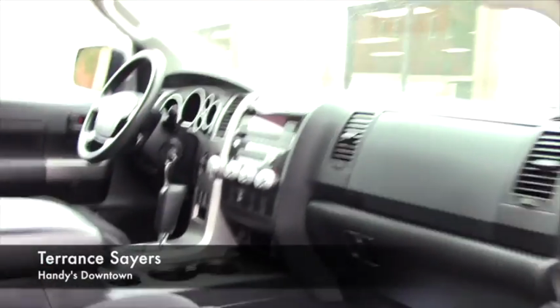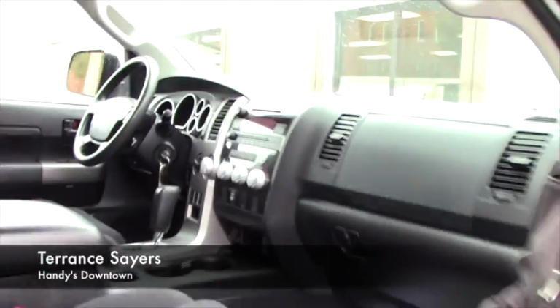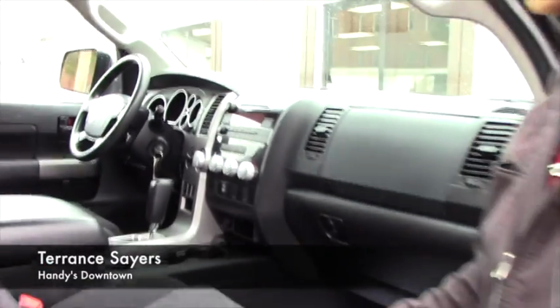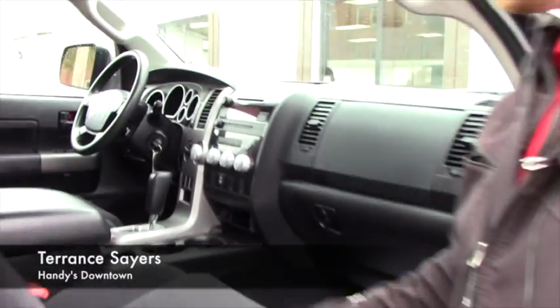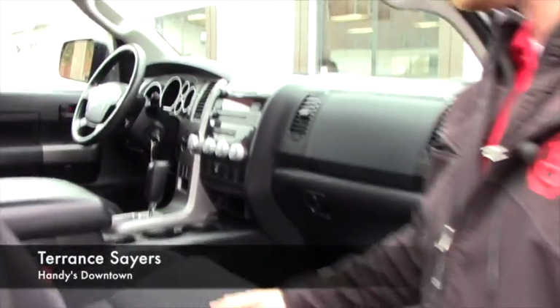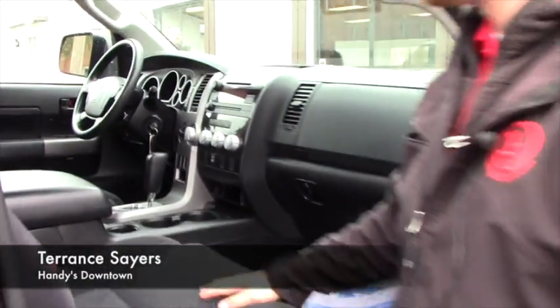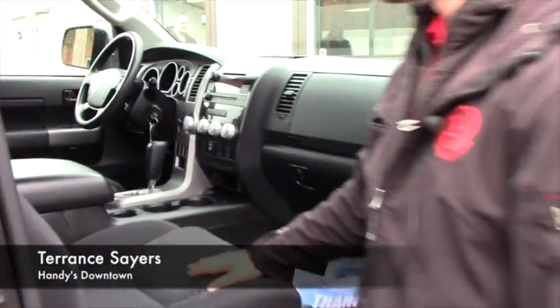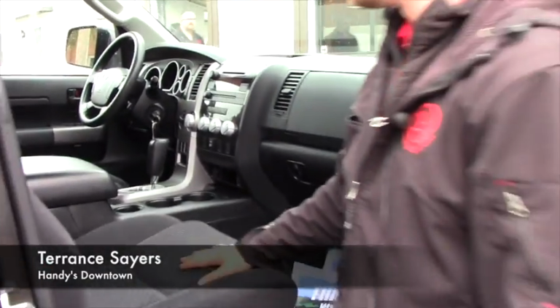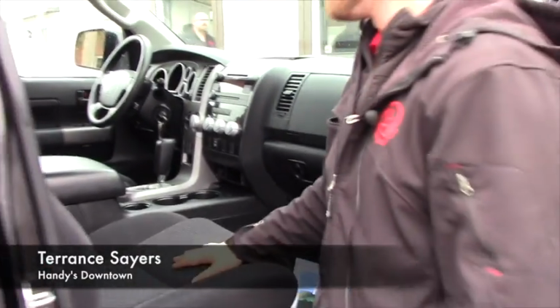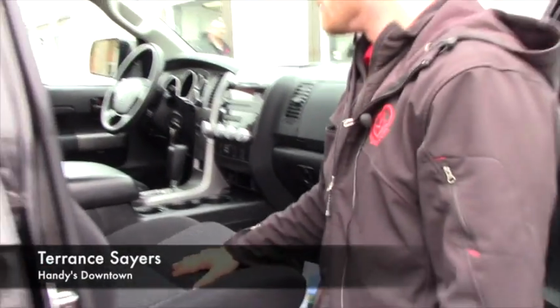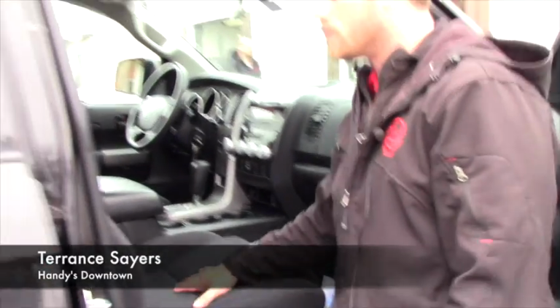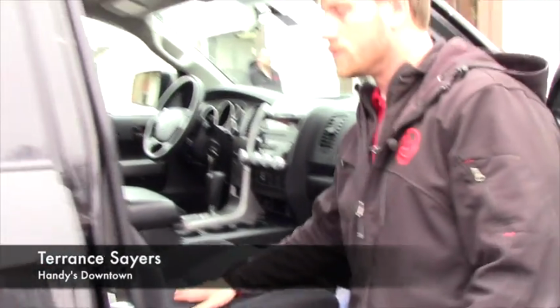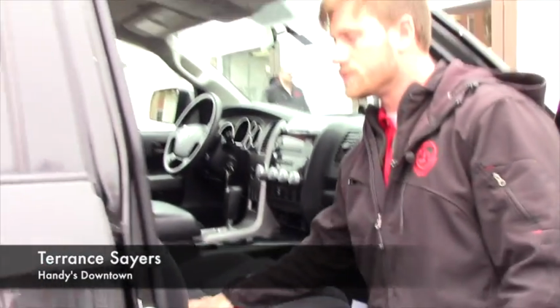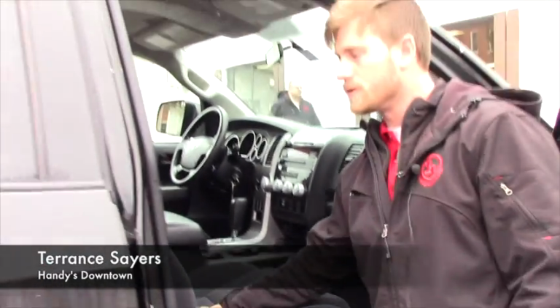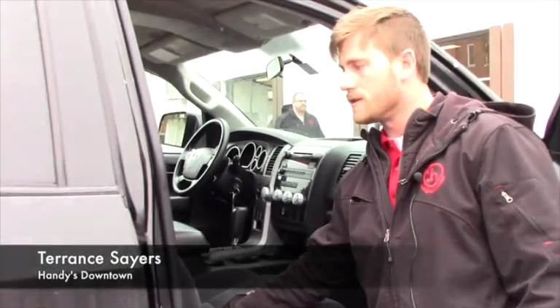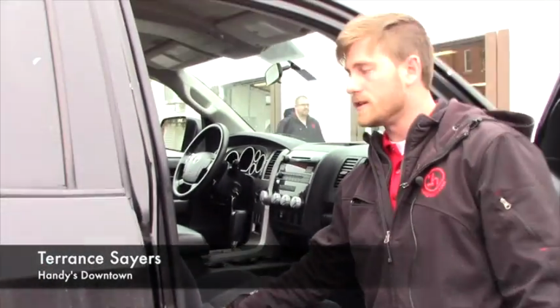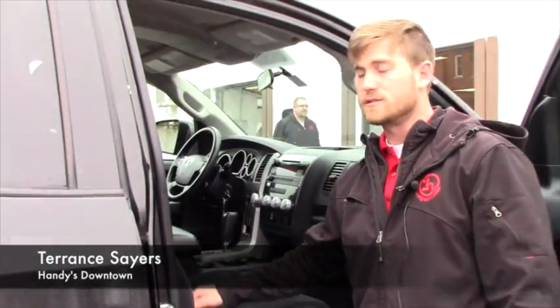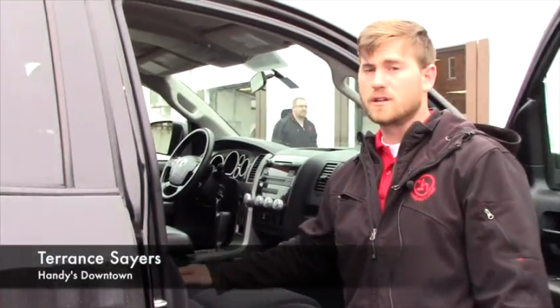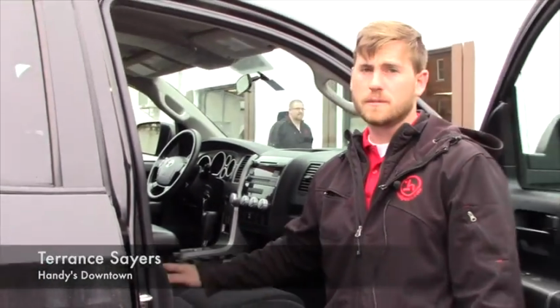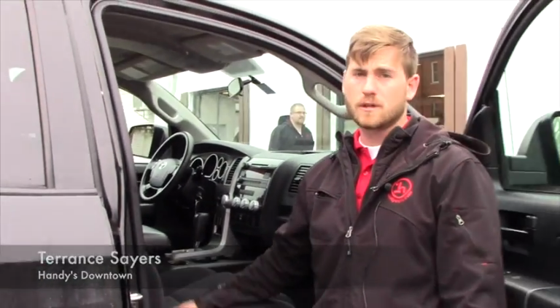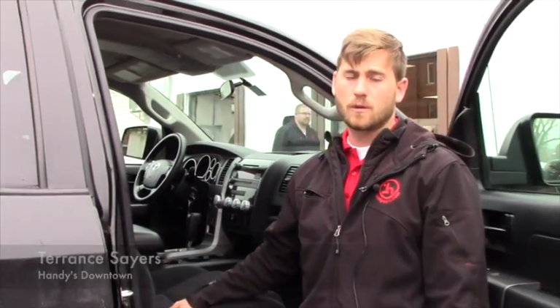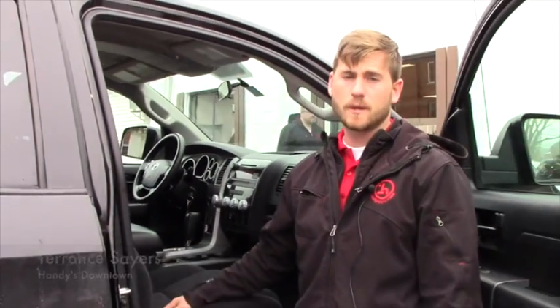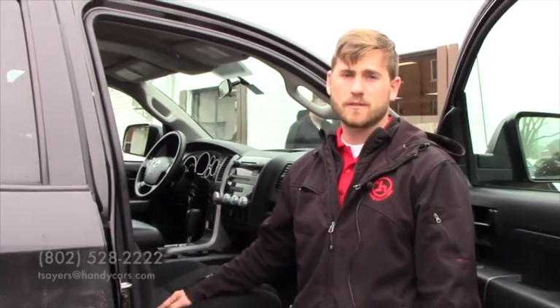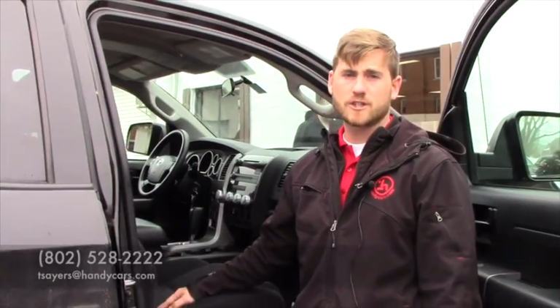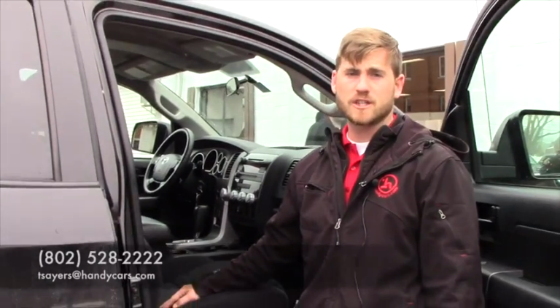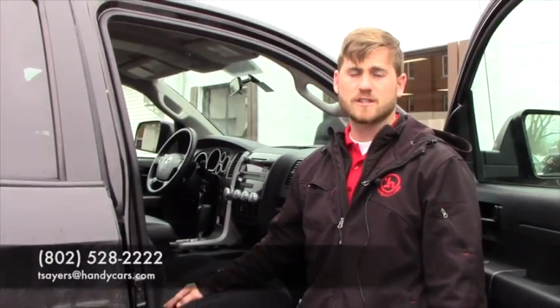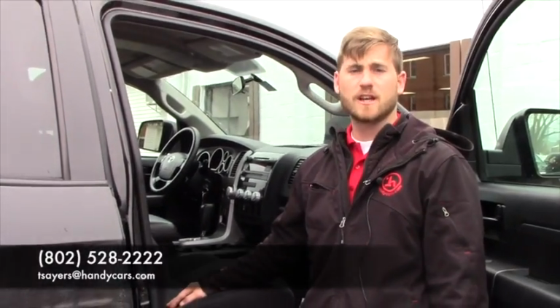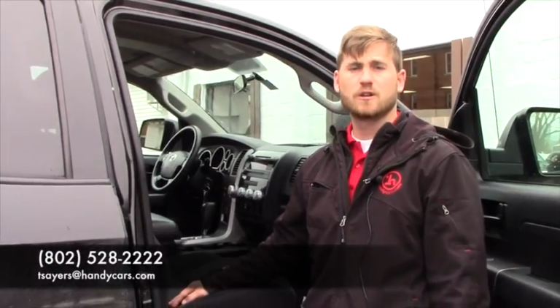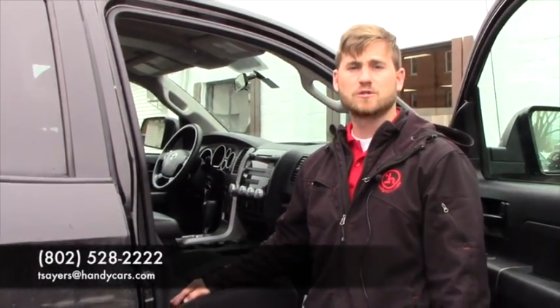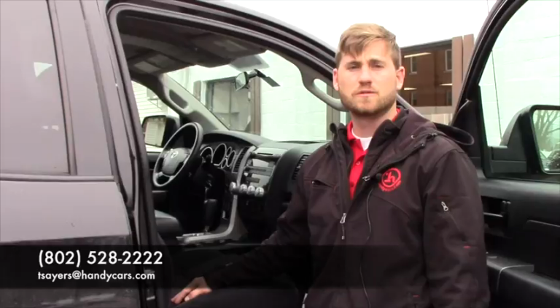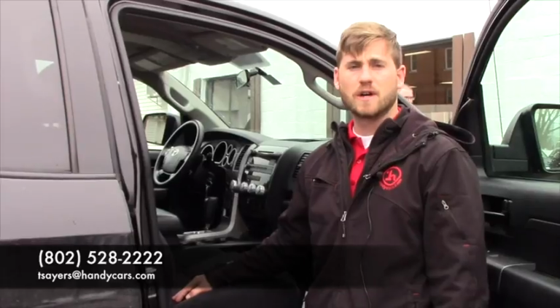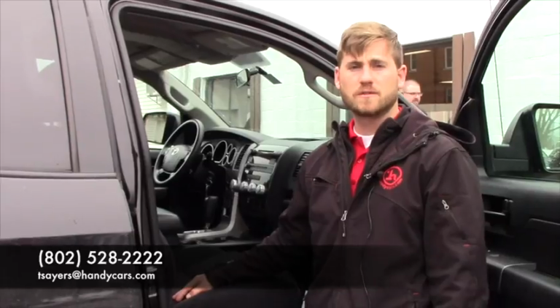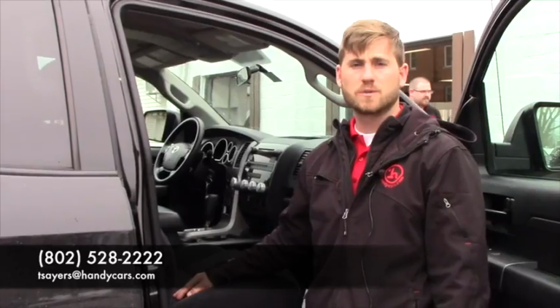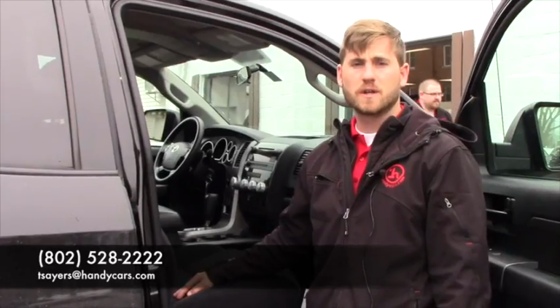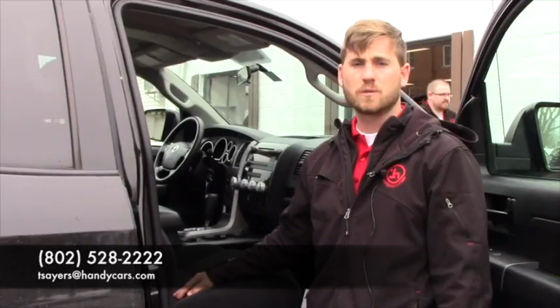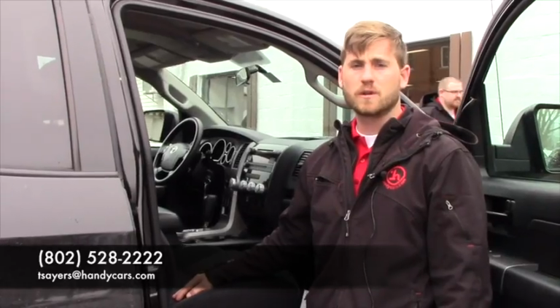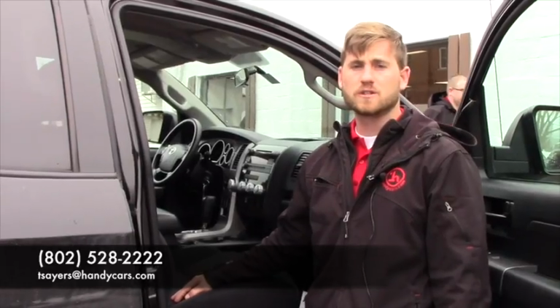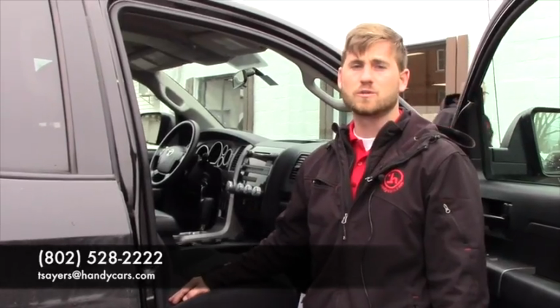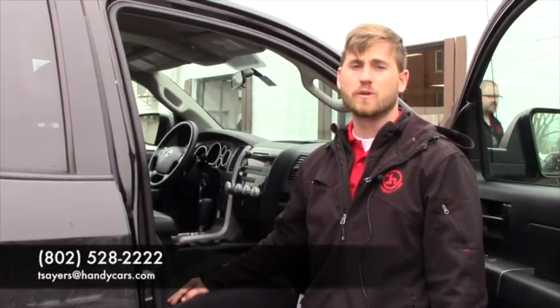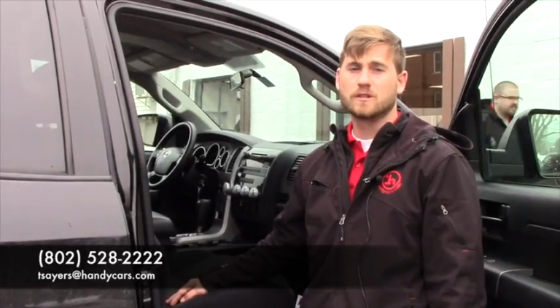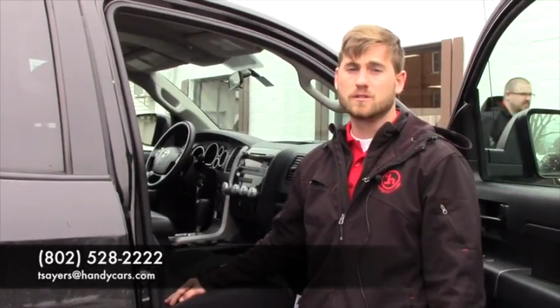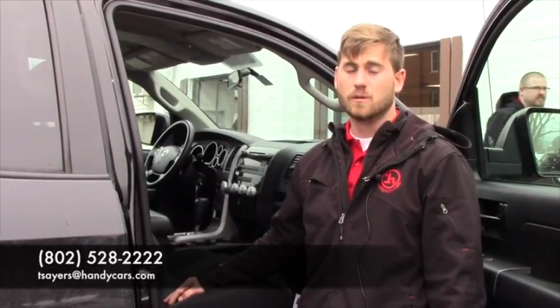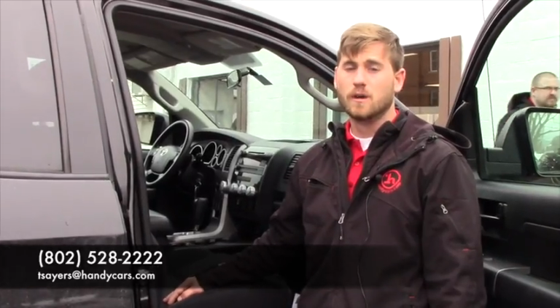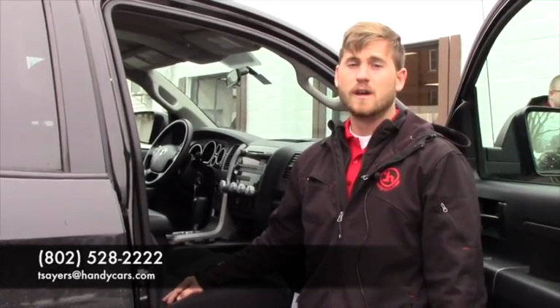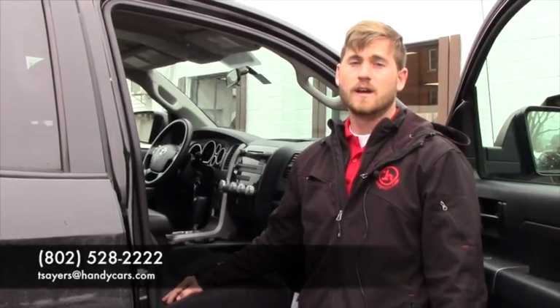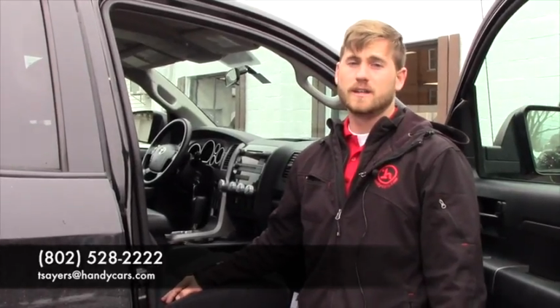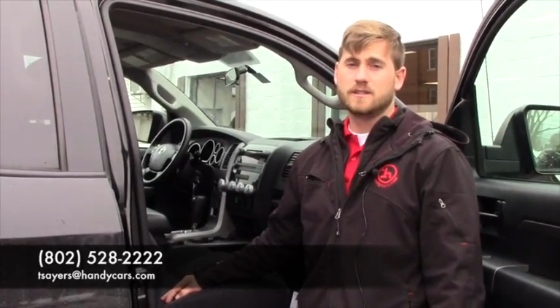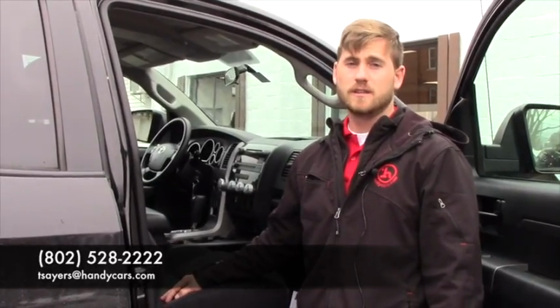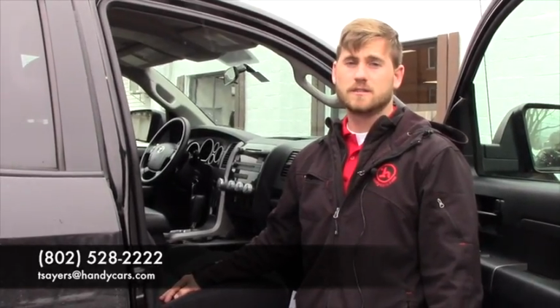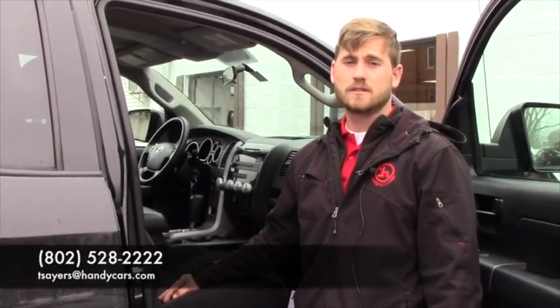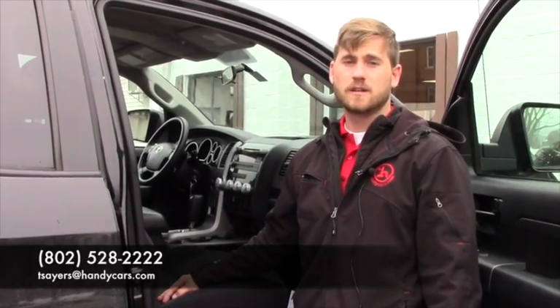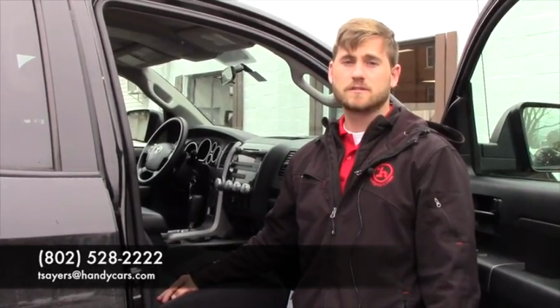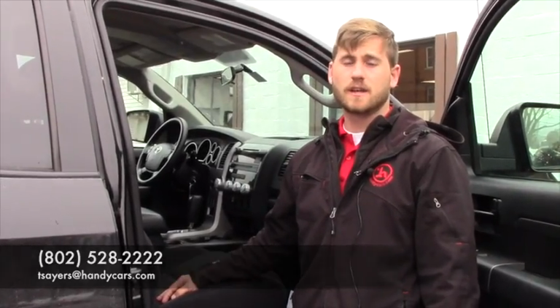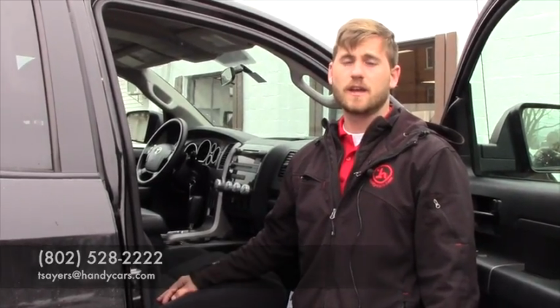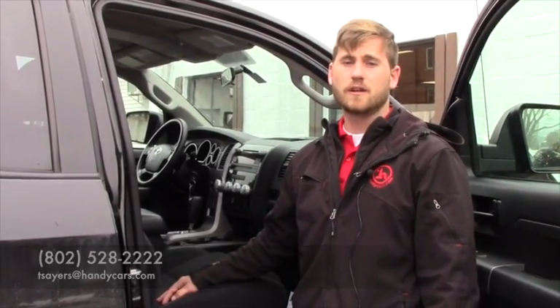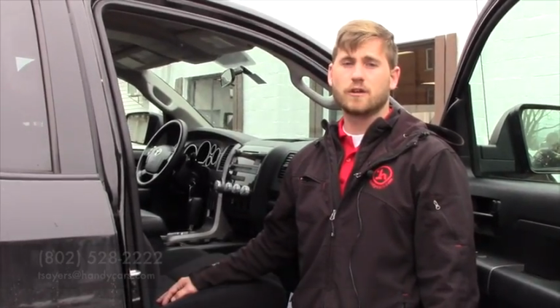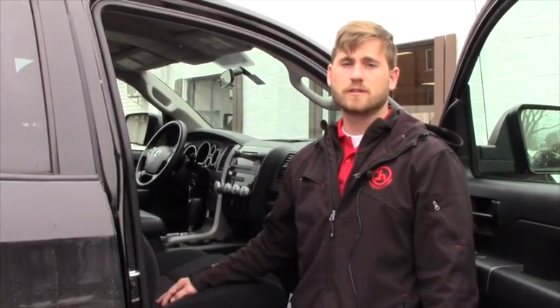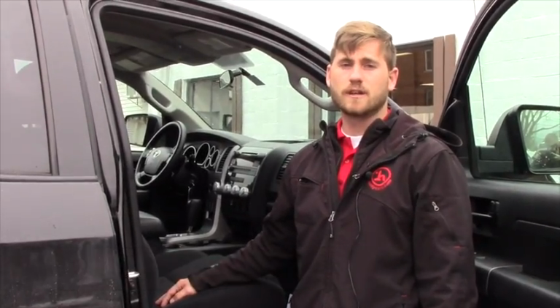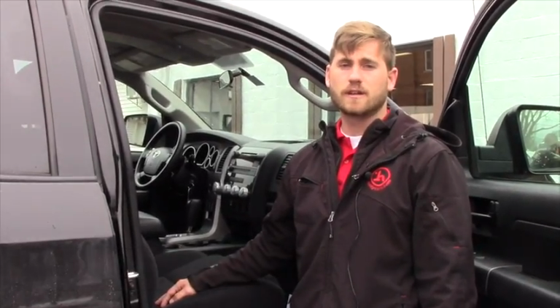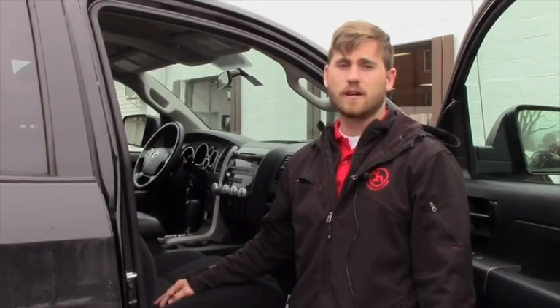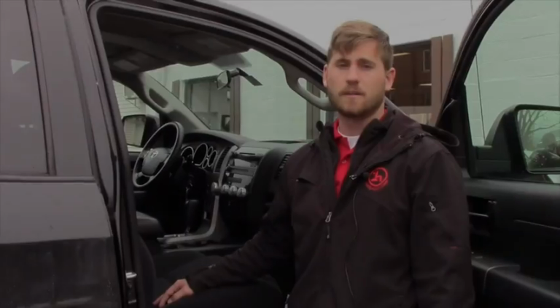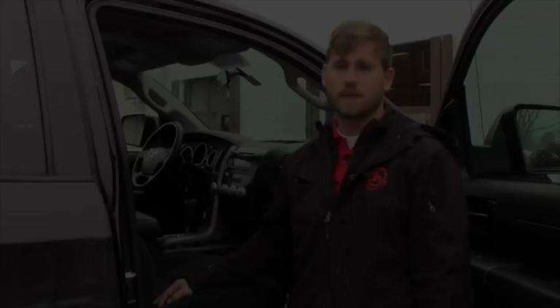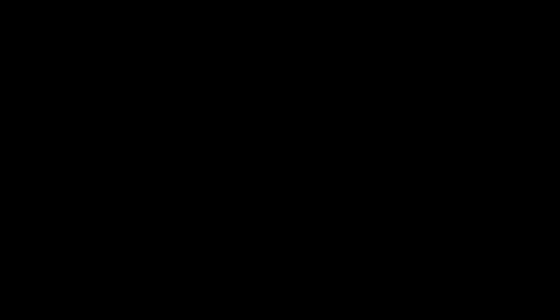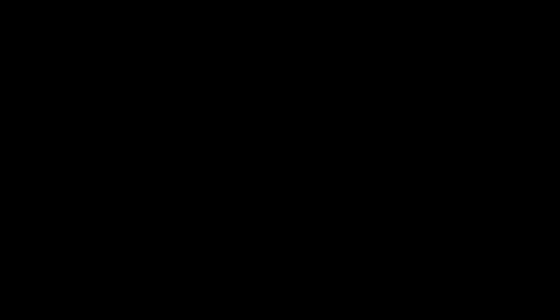Like I said, it's clean — no burn holes or anything. Give me a call when you have a chance at 802-528-2222 or at tsayers.handicars.com. Thank you.